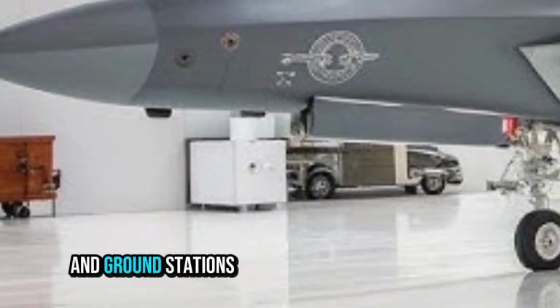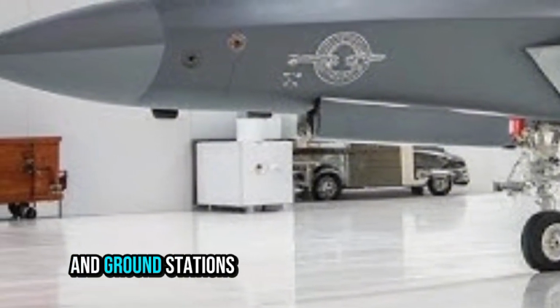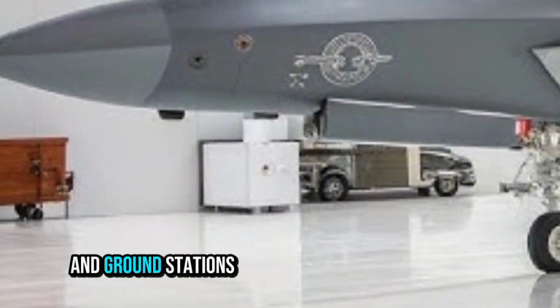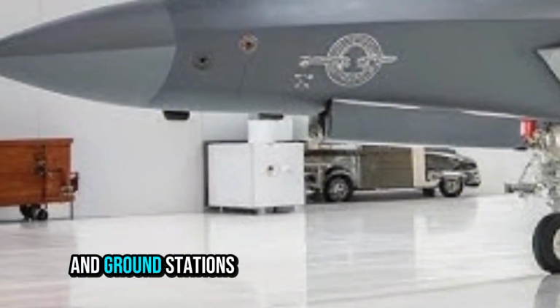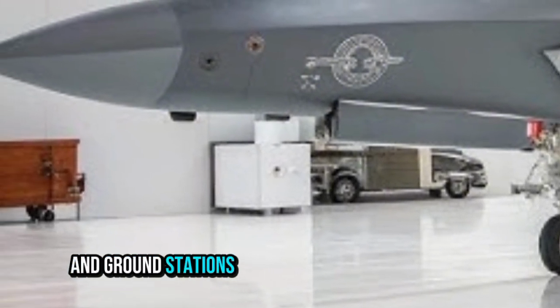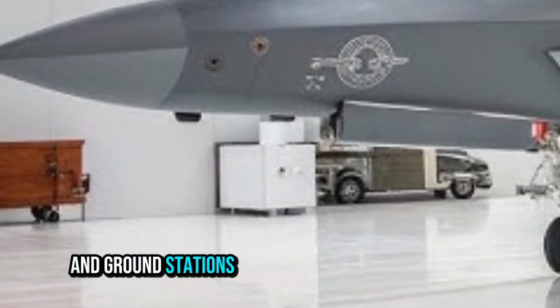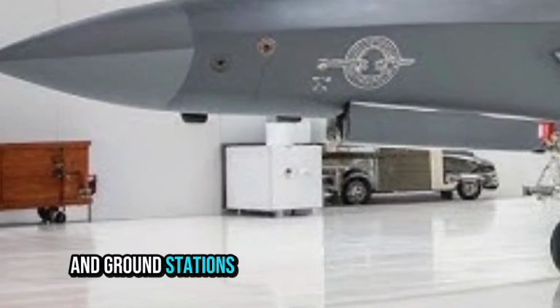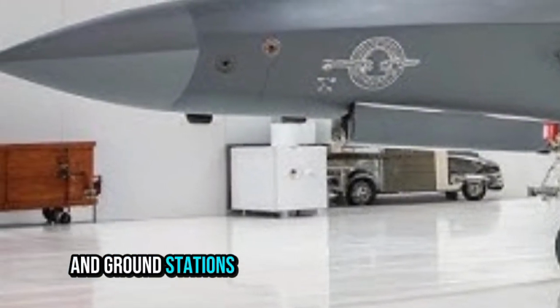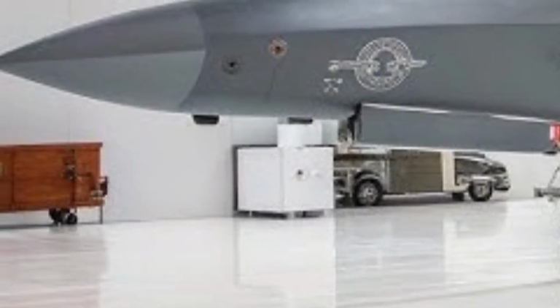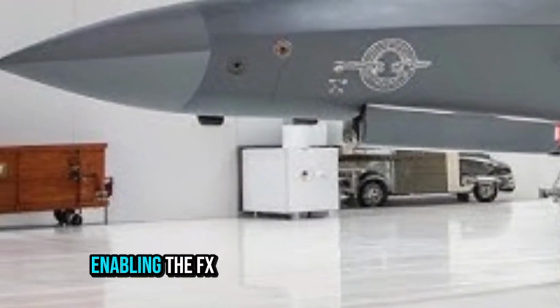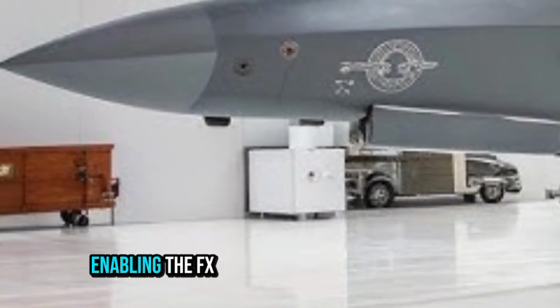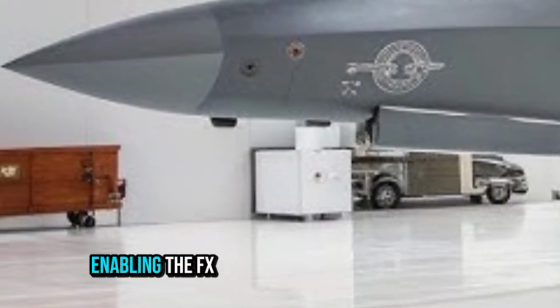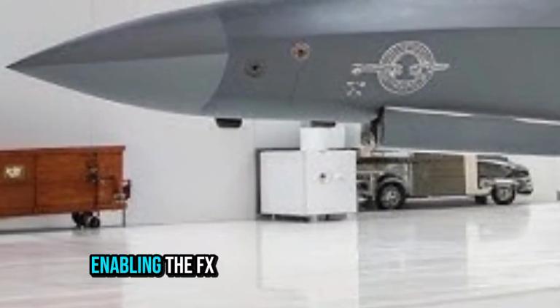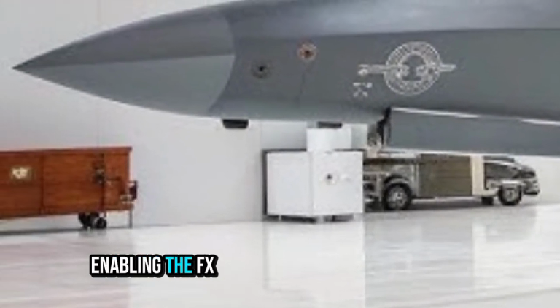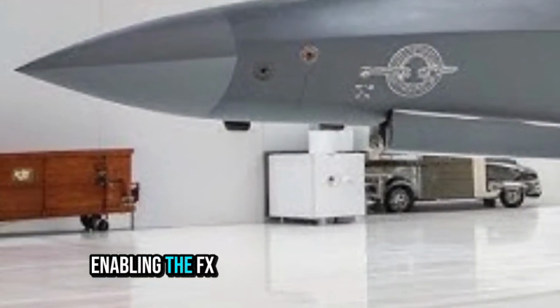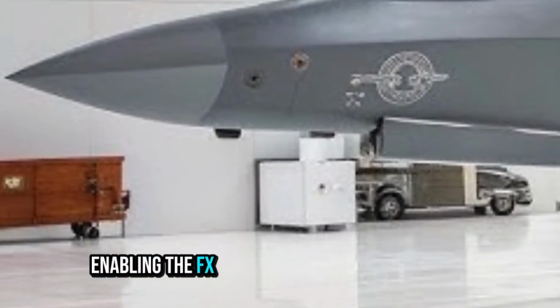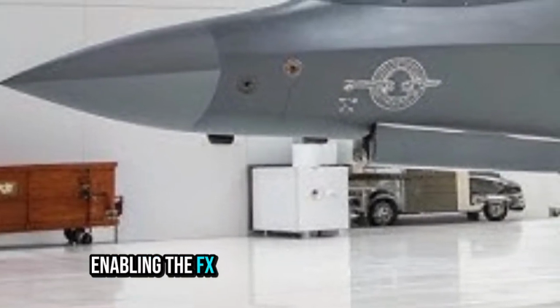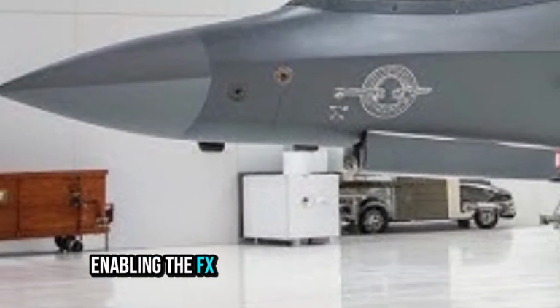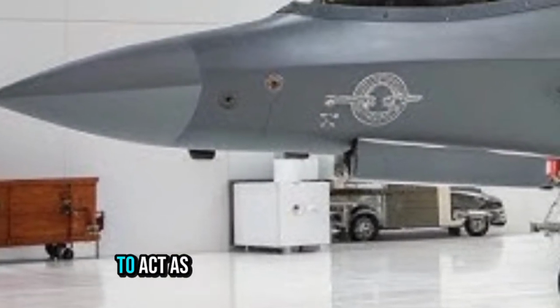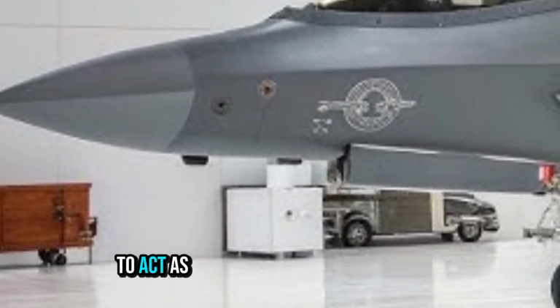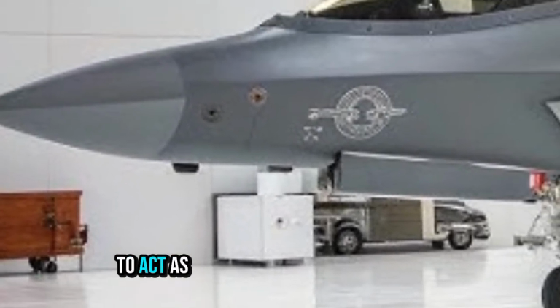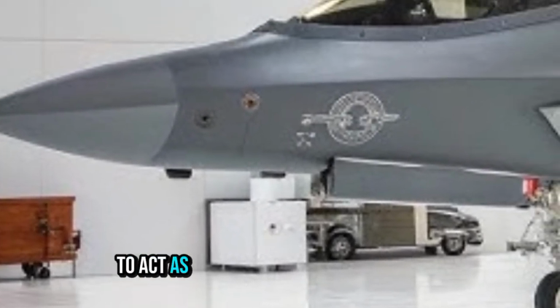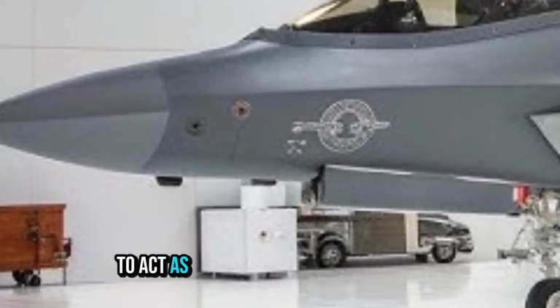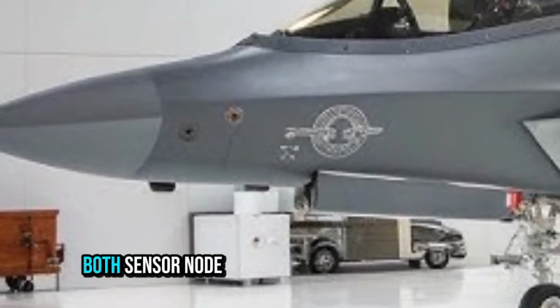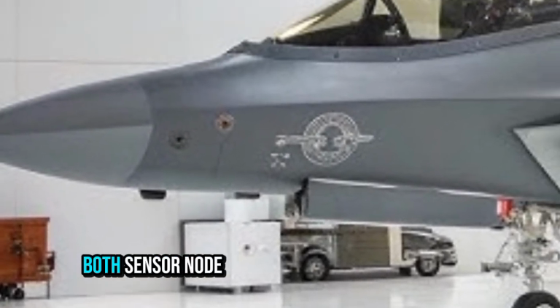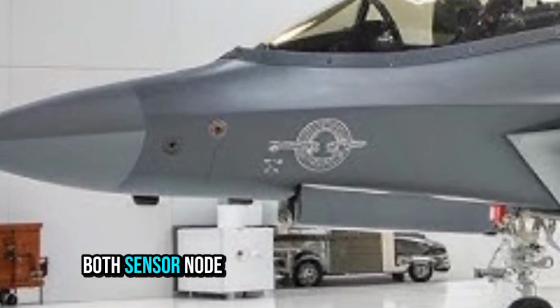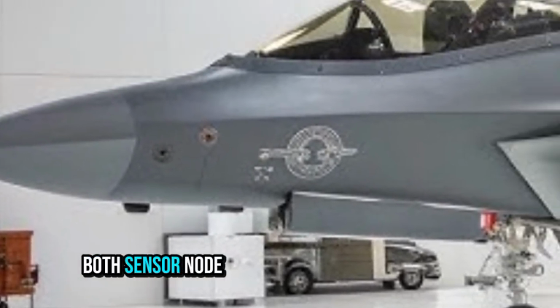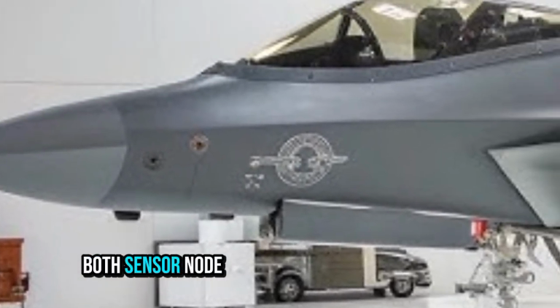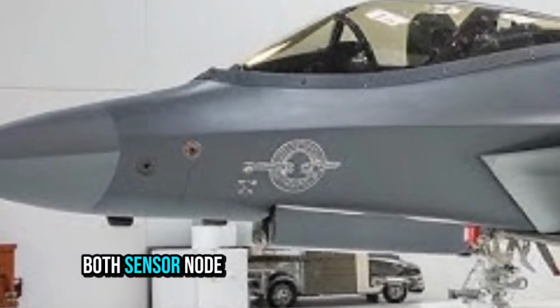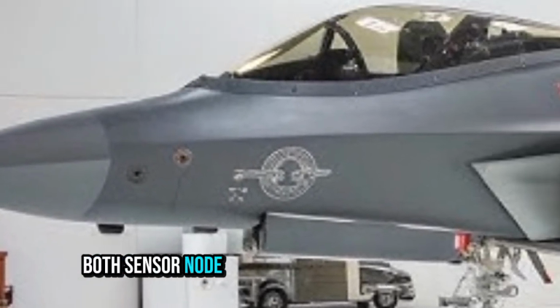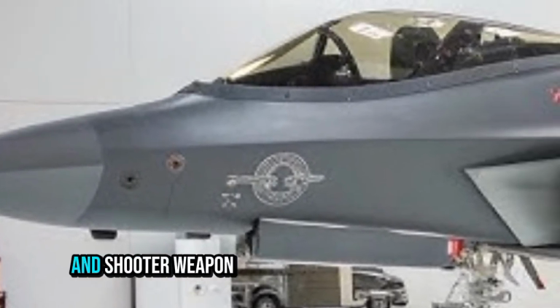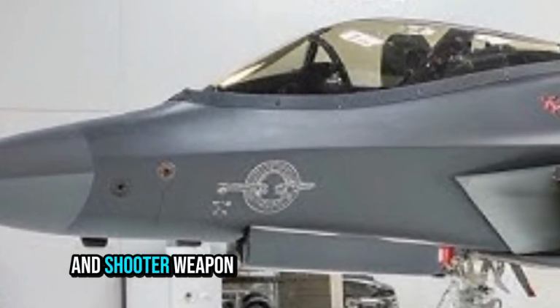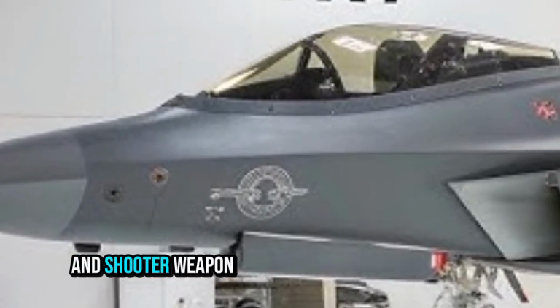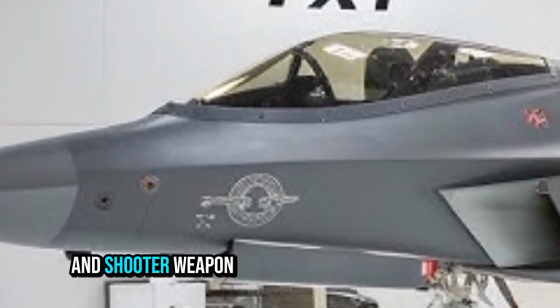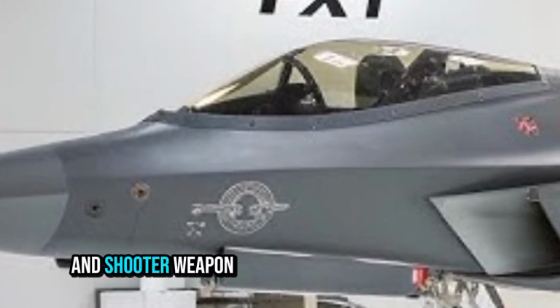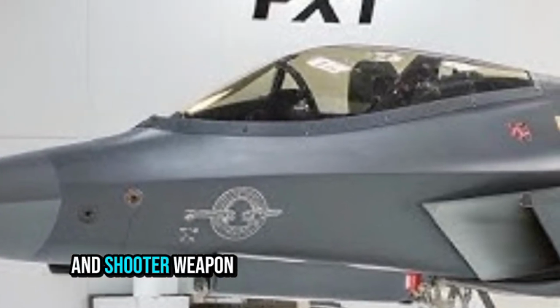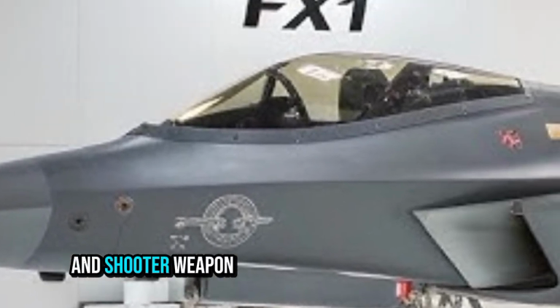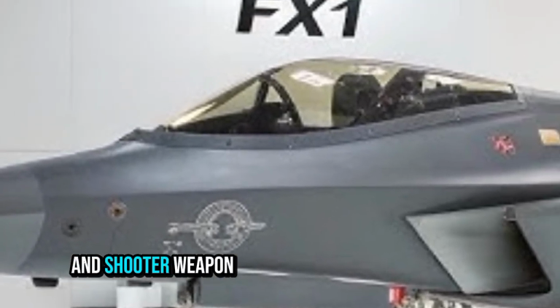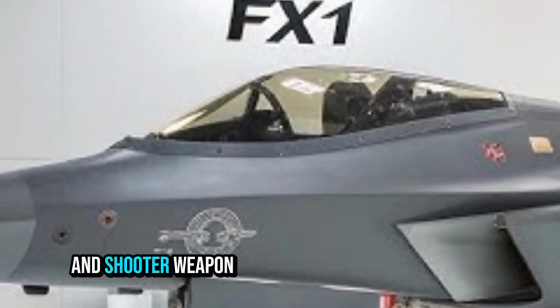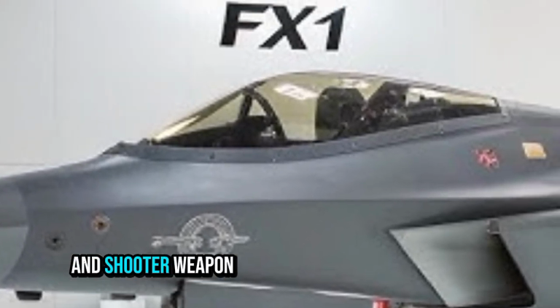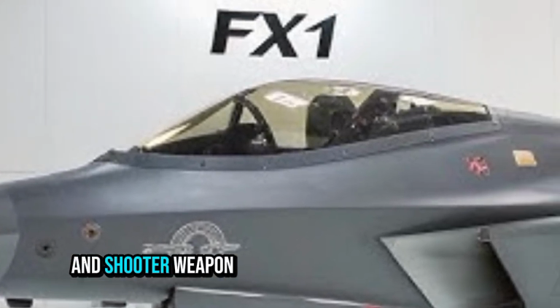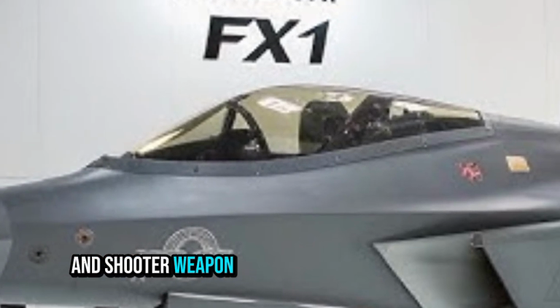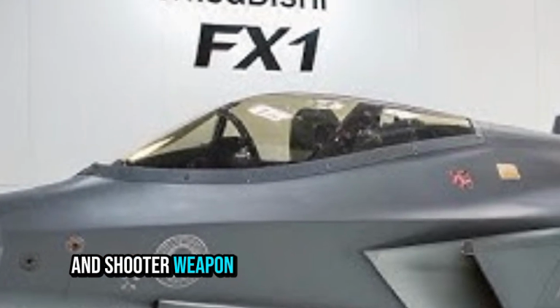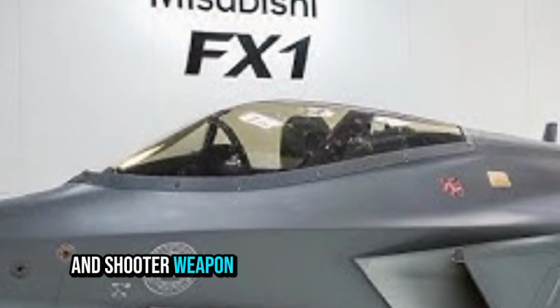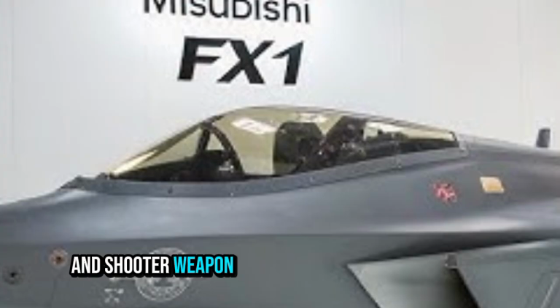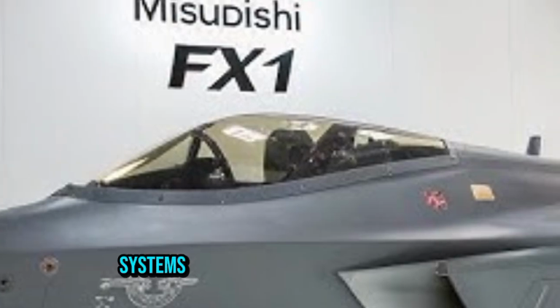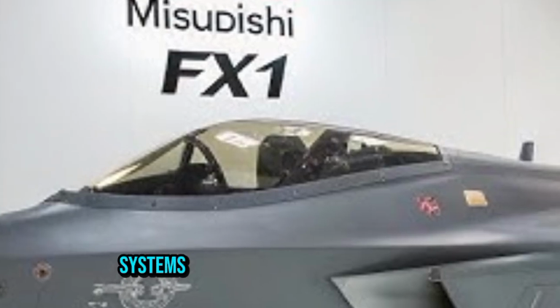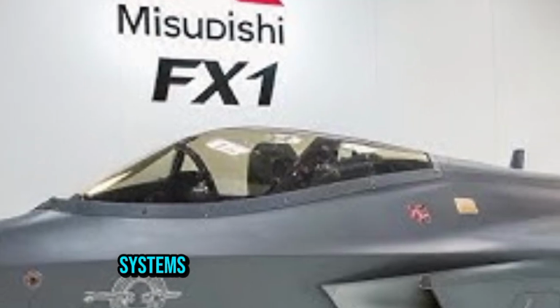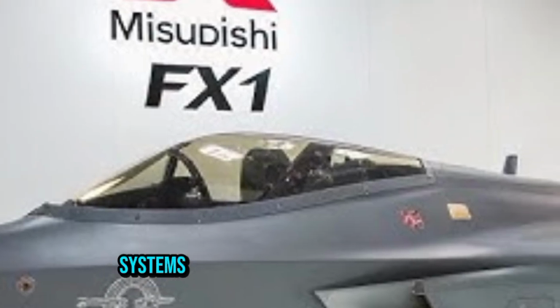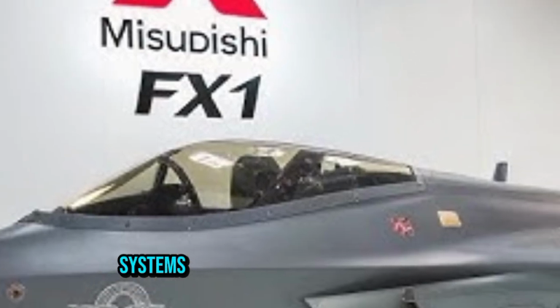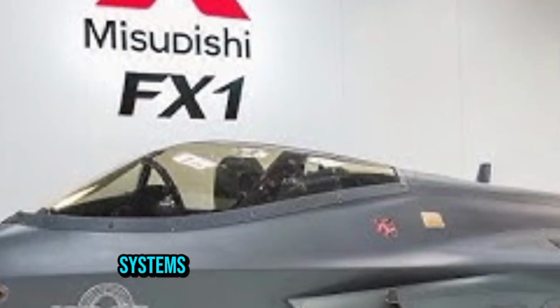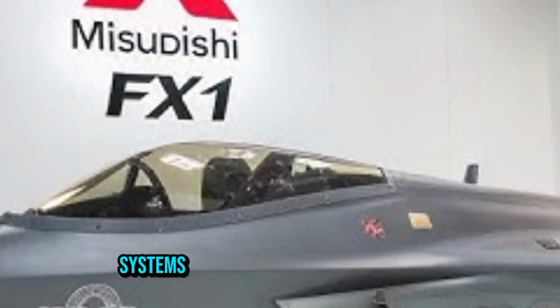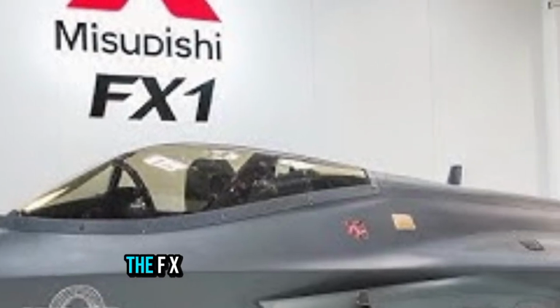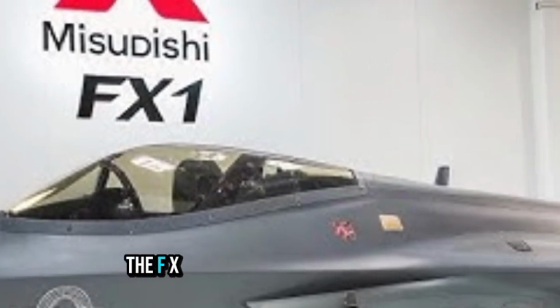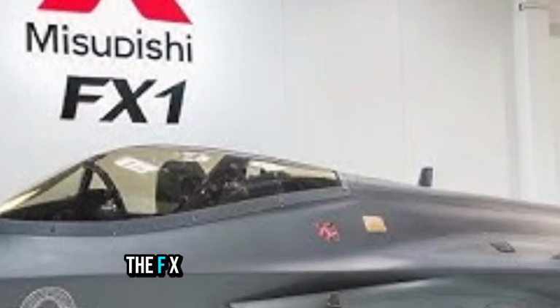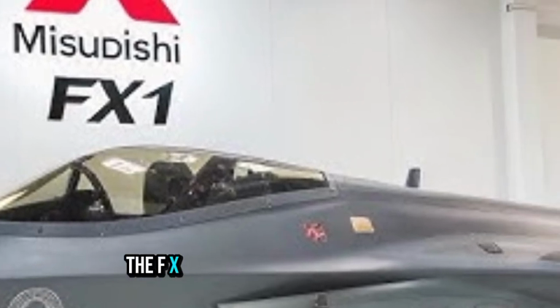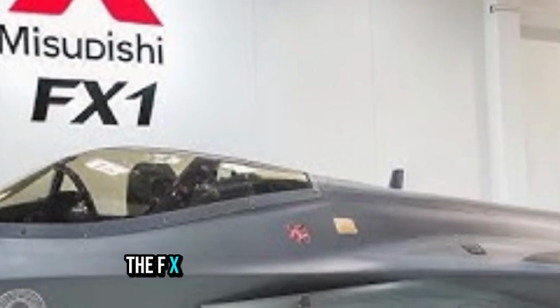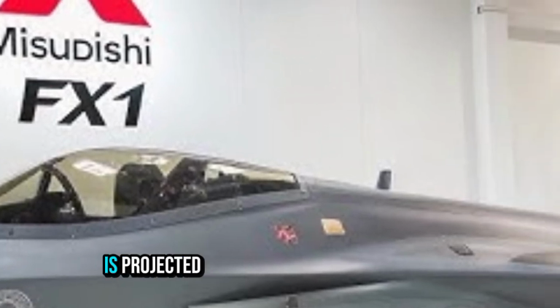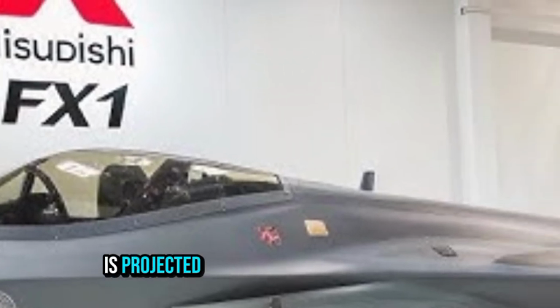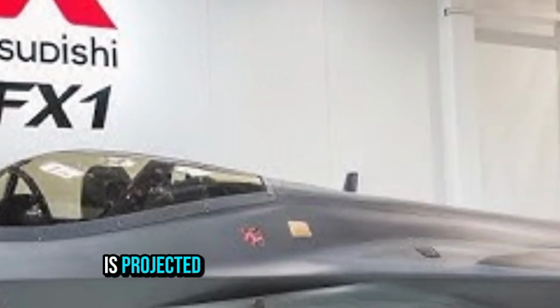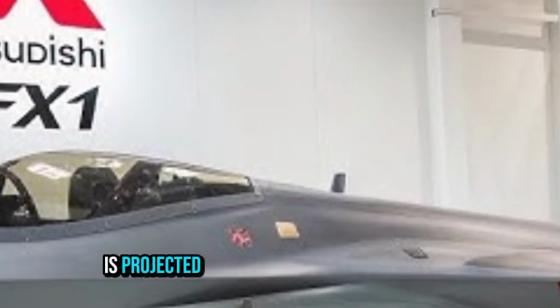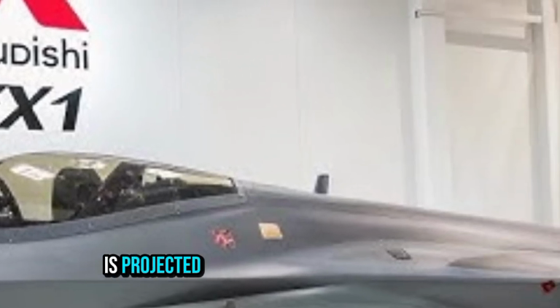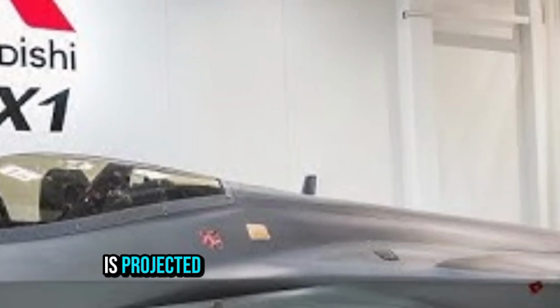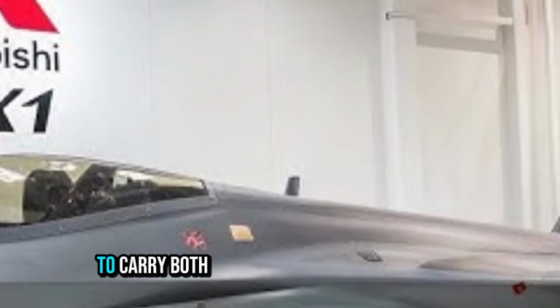These sensors are fused so the pilot gets enhanced situational awareness, linked into networks with other aircraft and ground stations, enabling the FX to act as both a sensor node and a shooter.